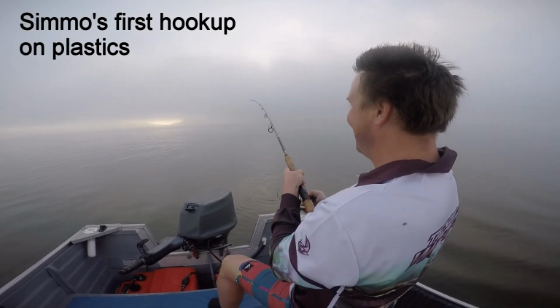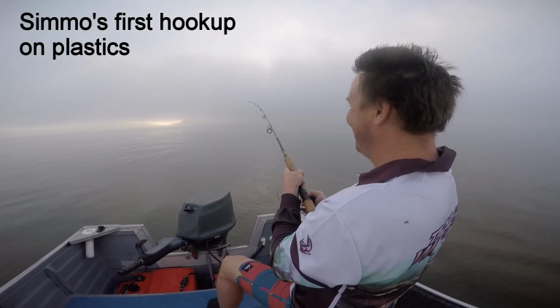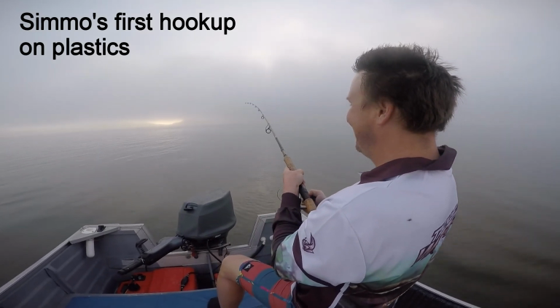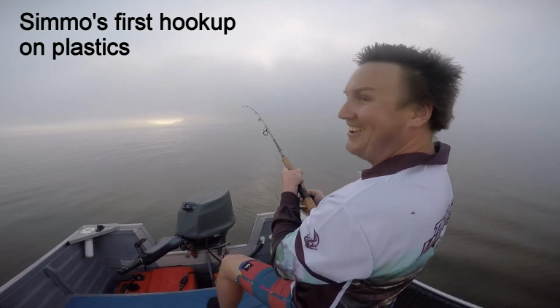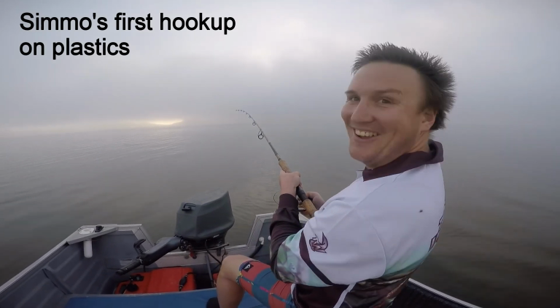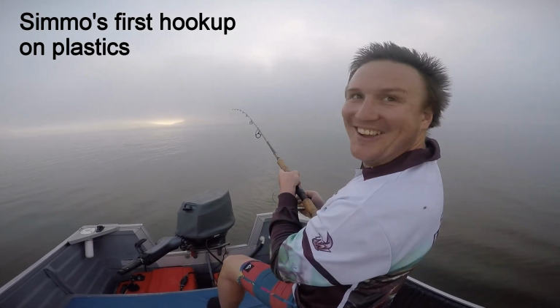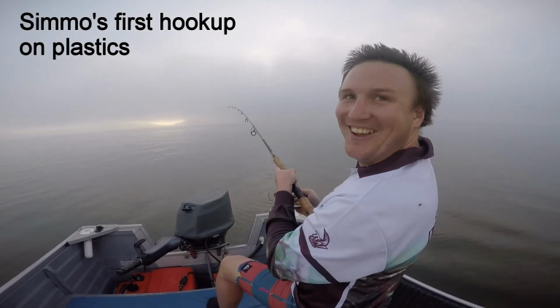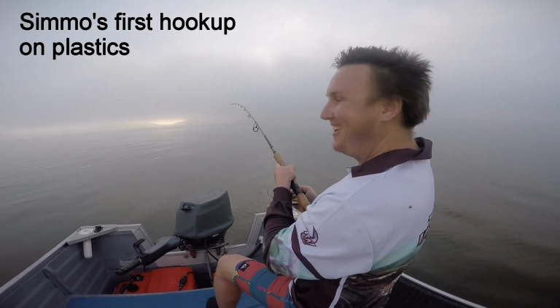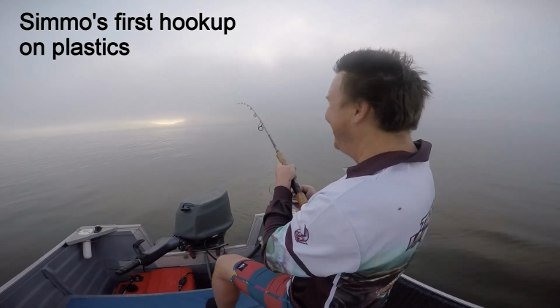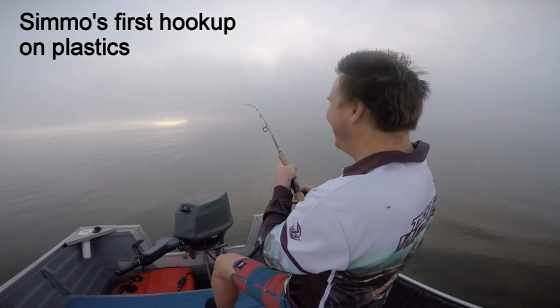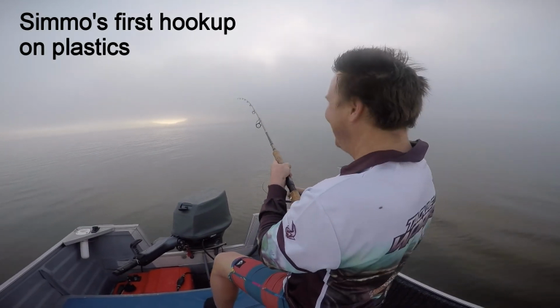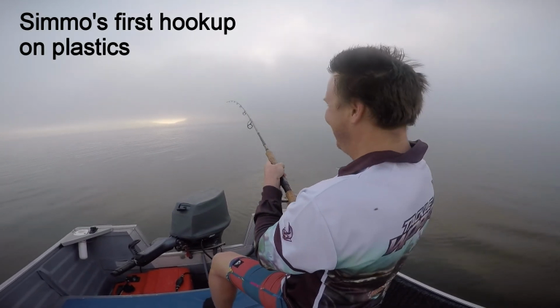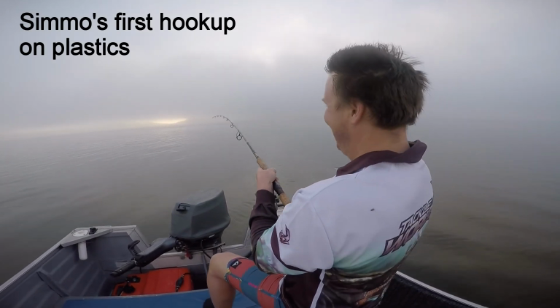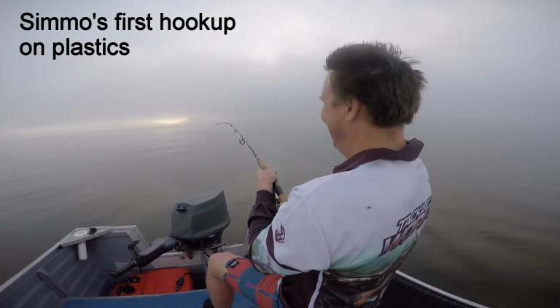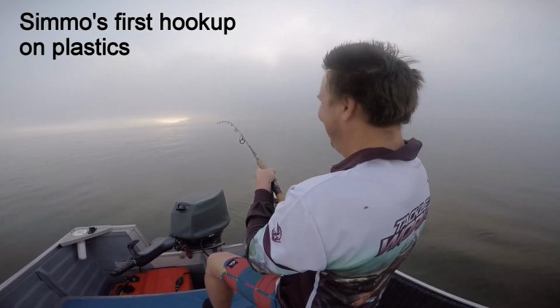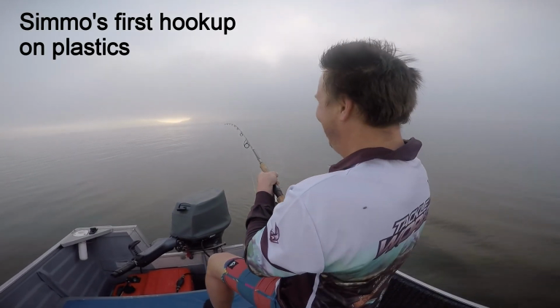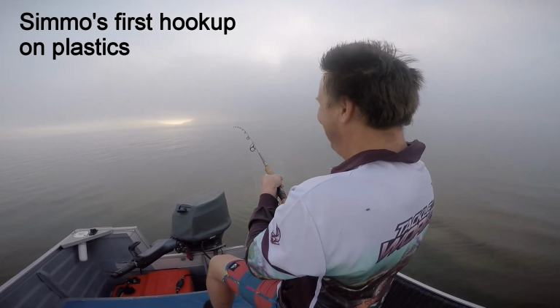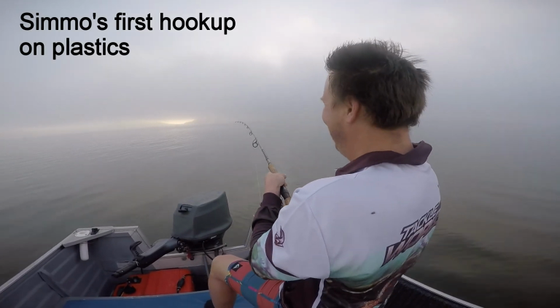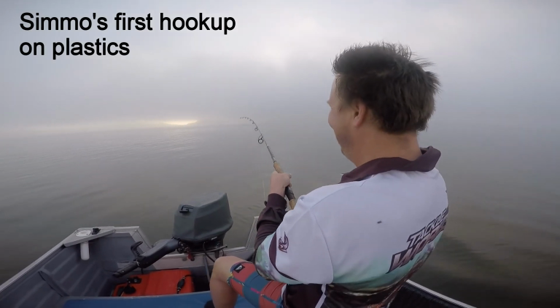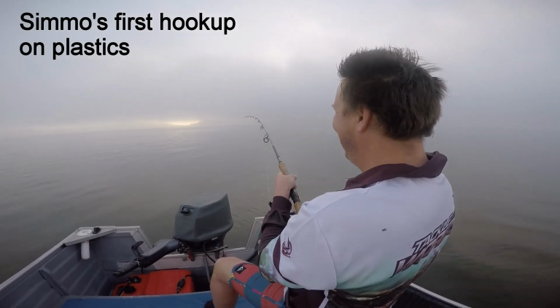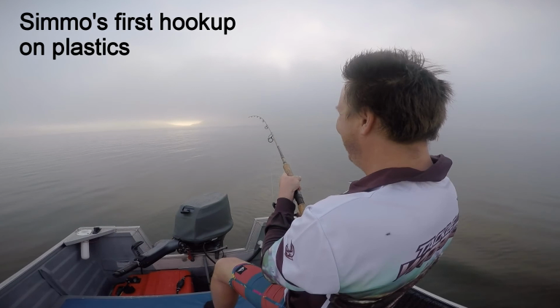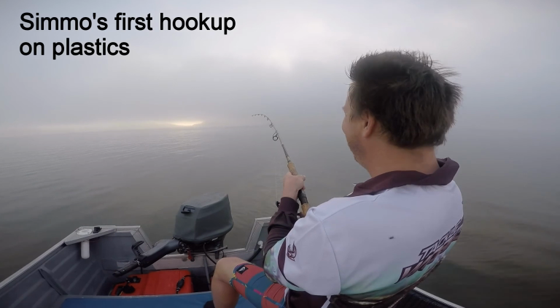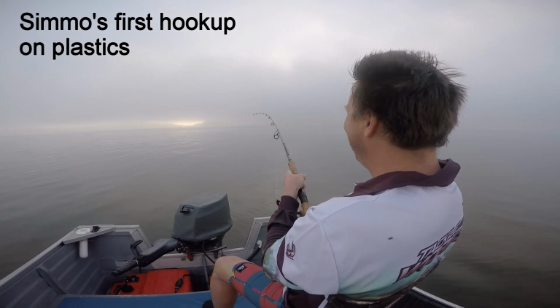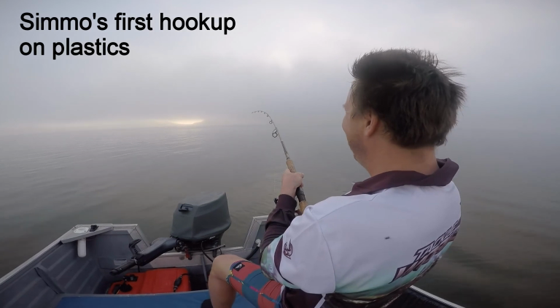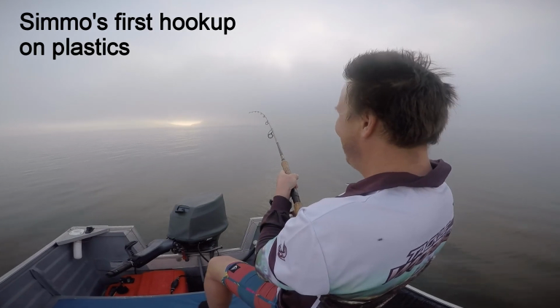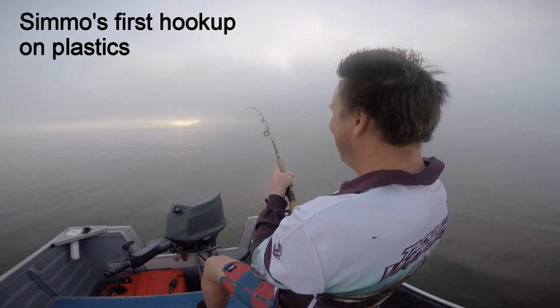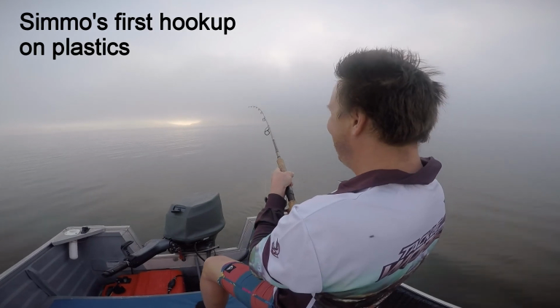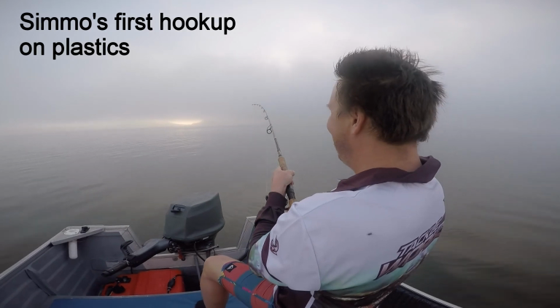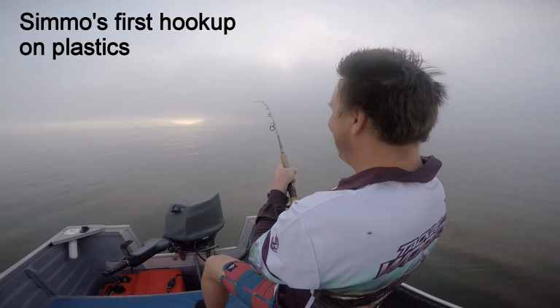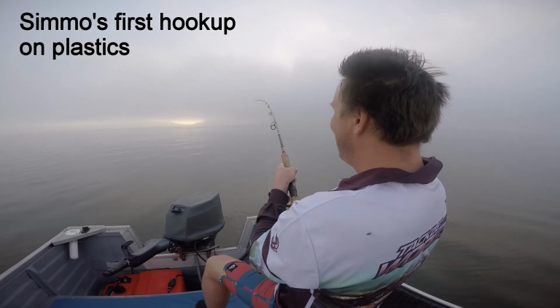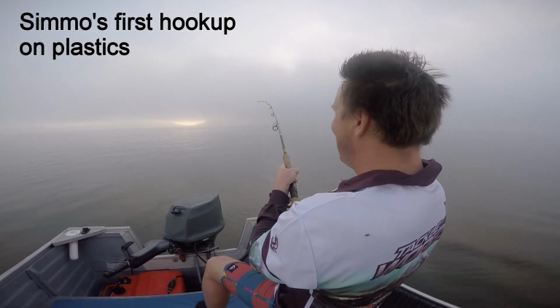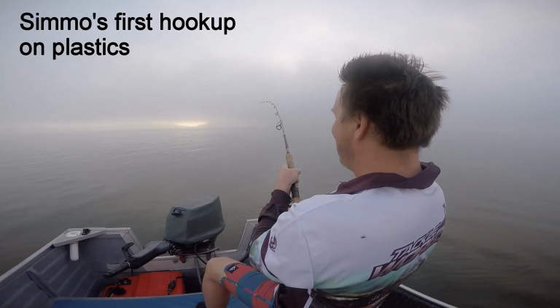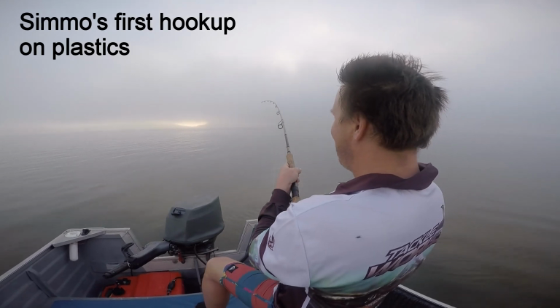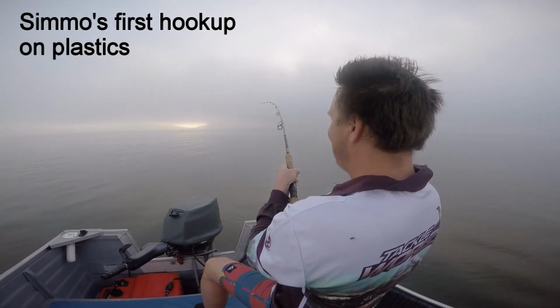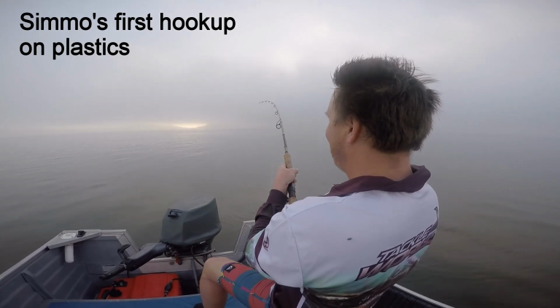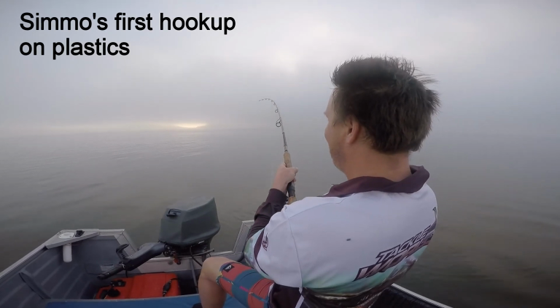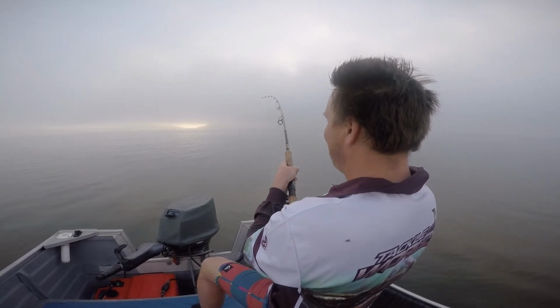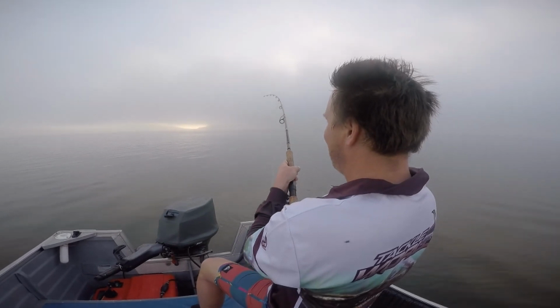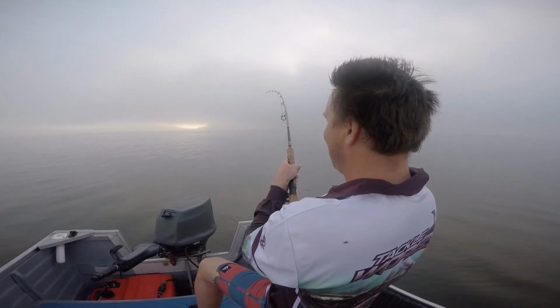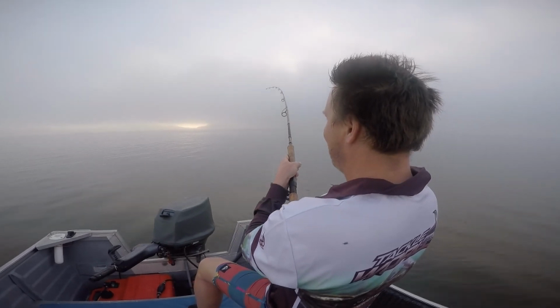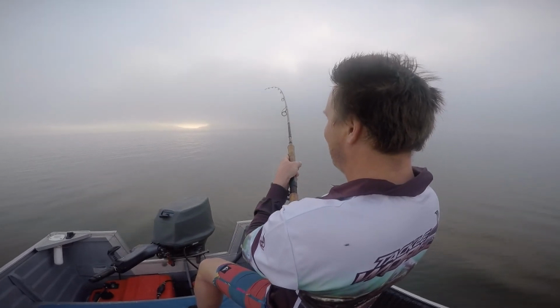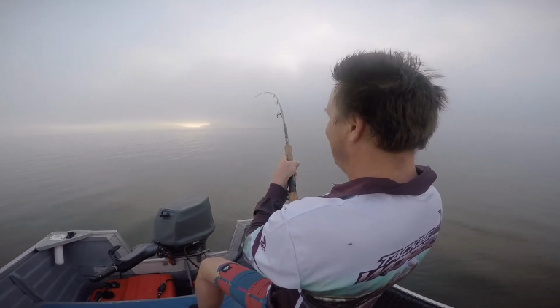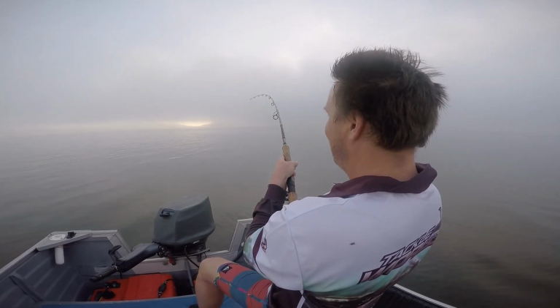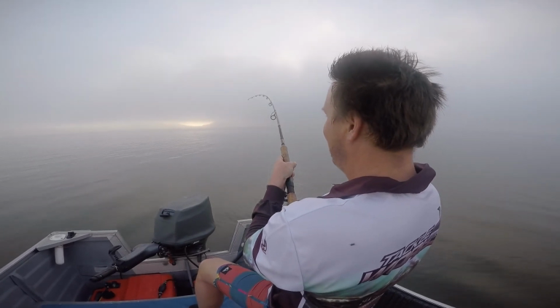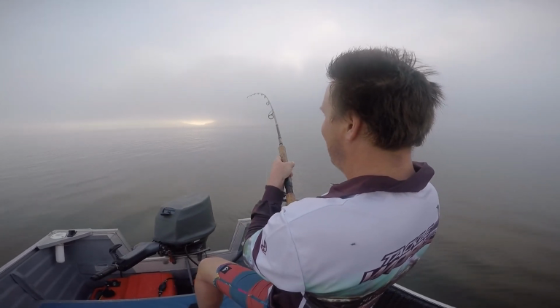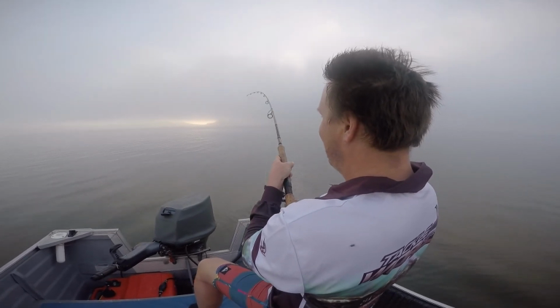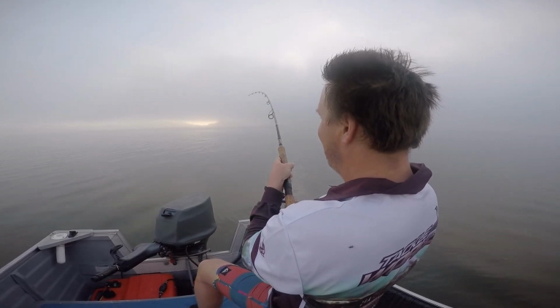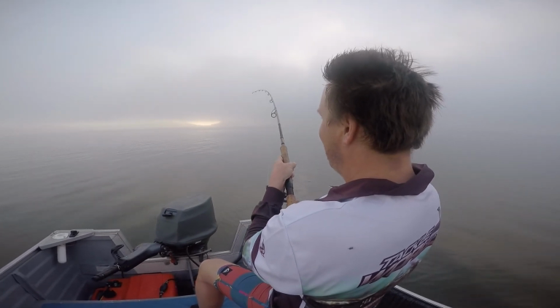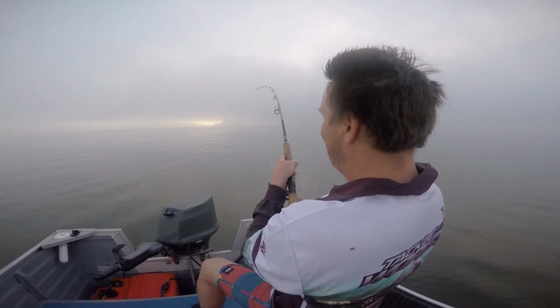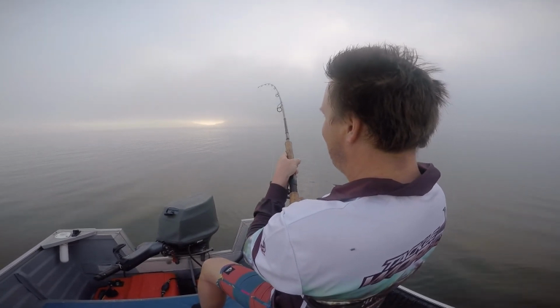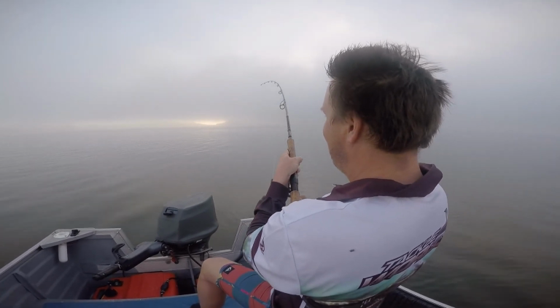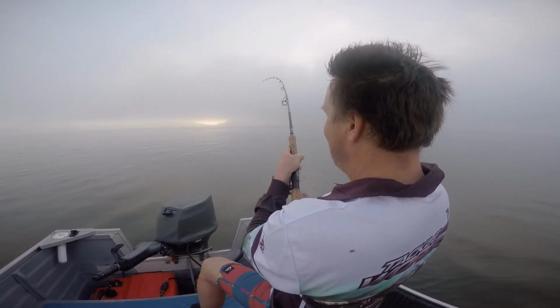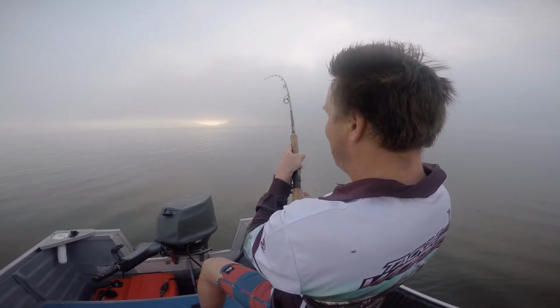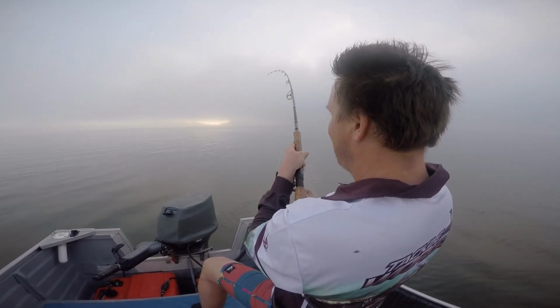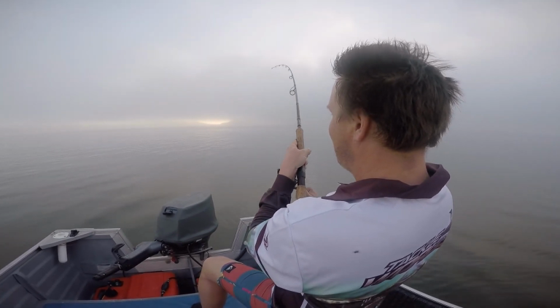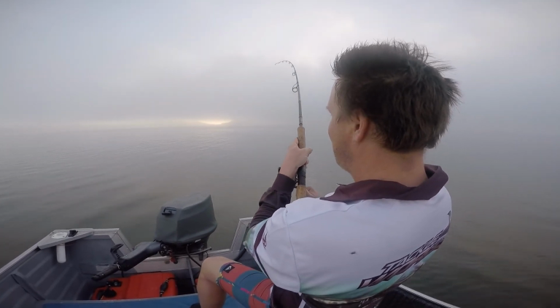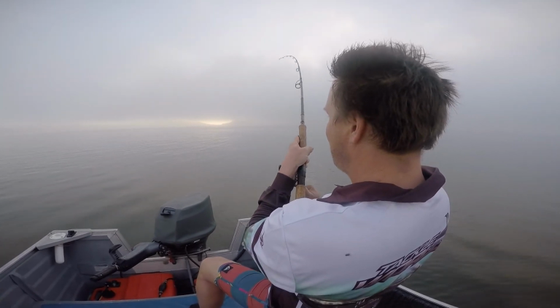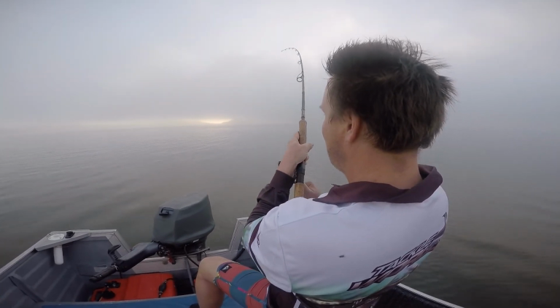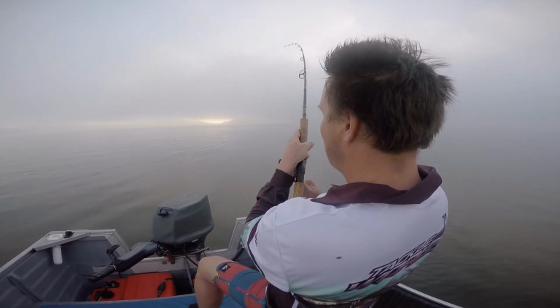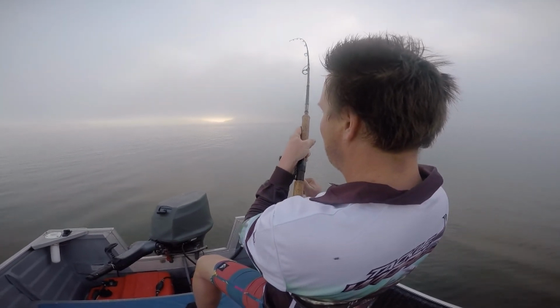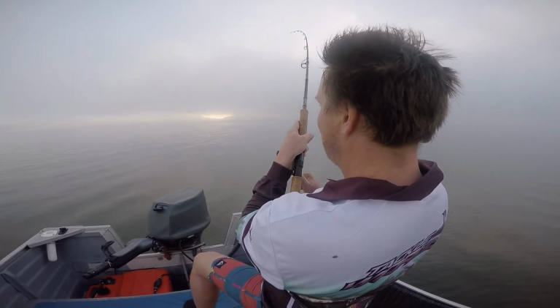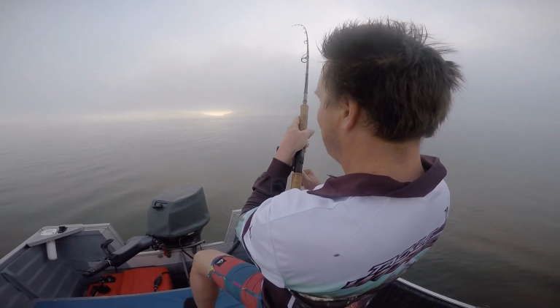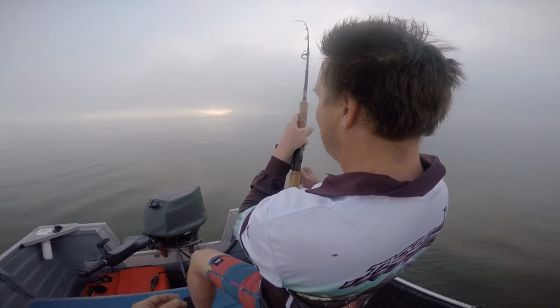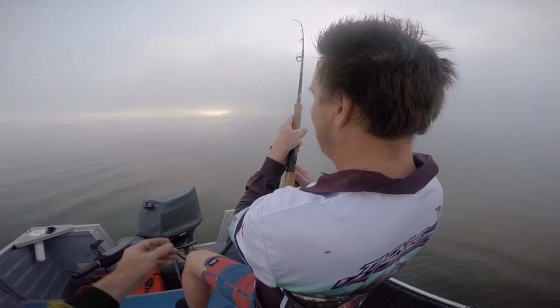Hook into him. Keep him coming. And lift, lift. Yeah. Now he's coming to the top.